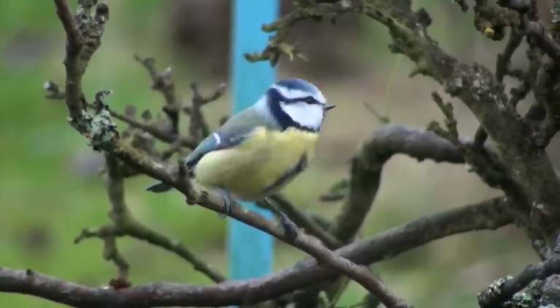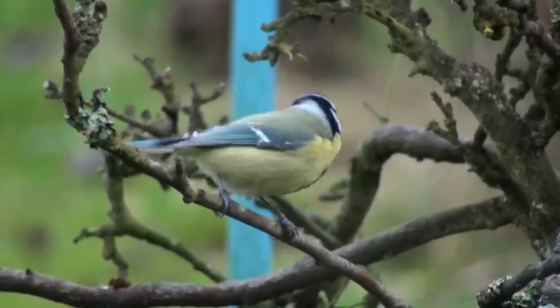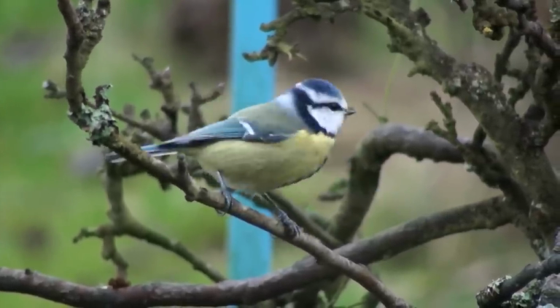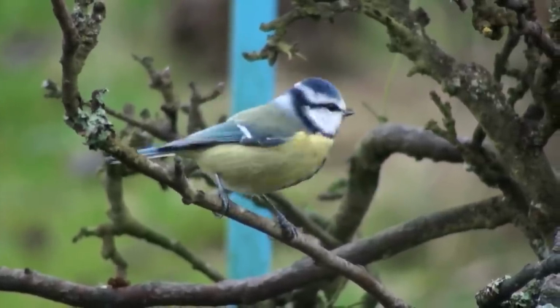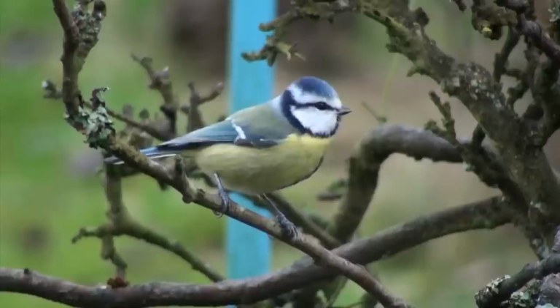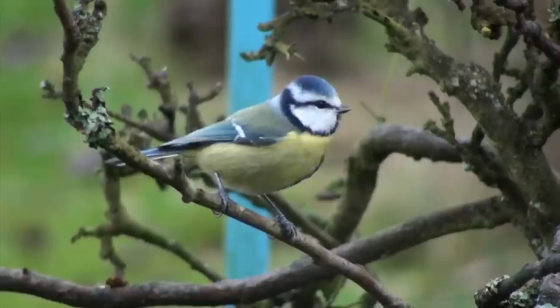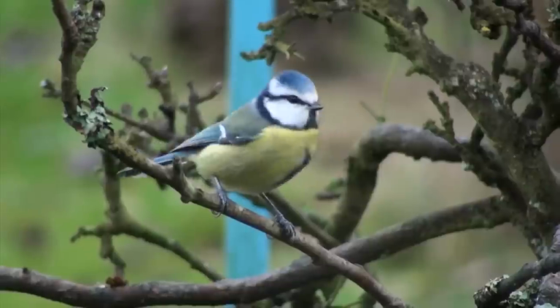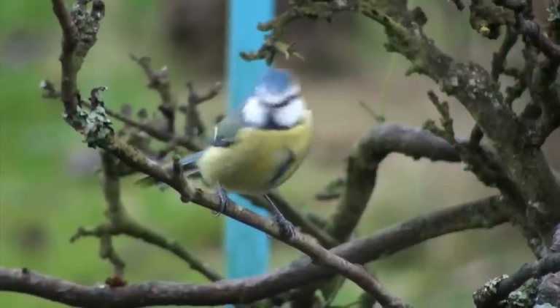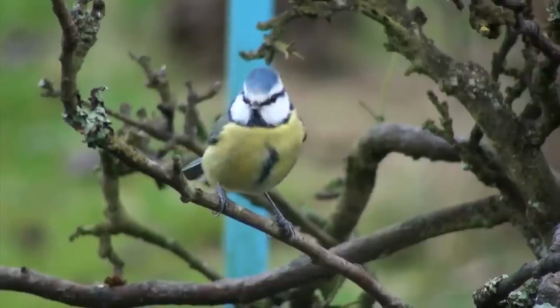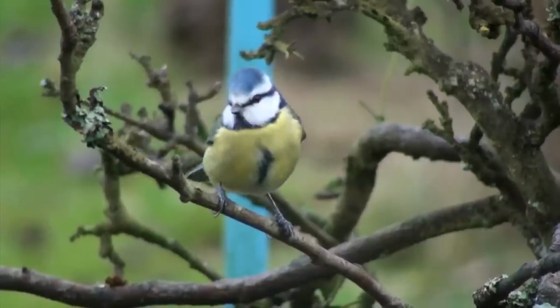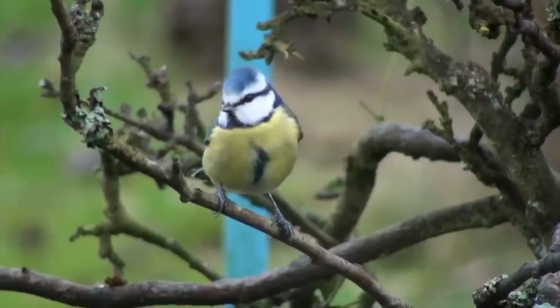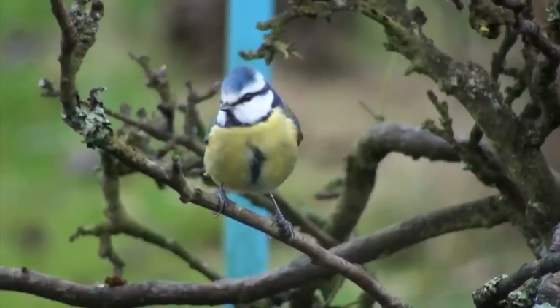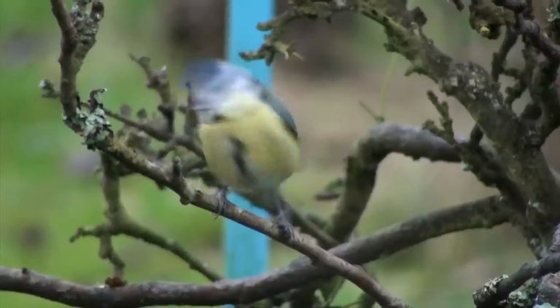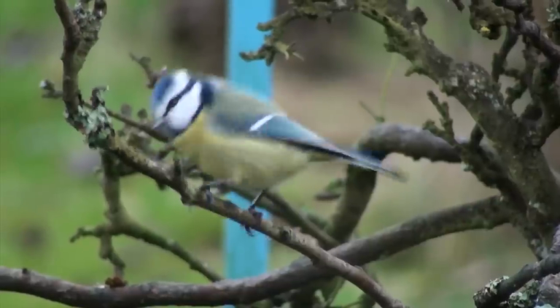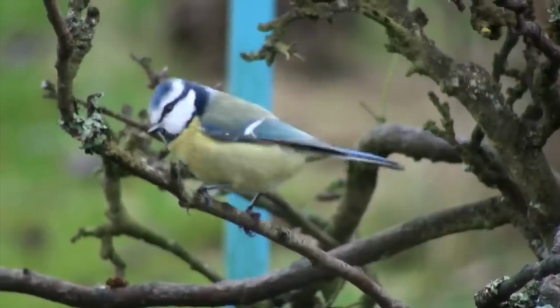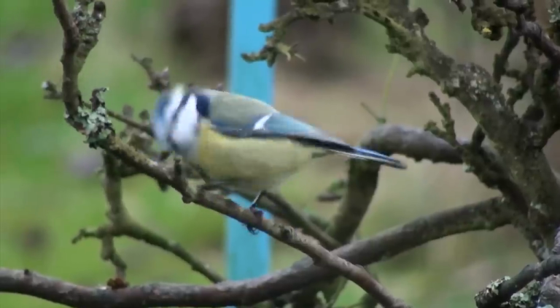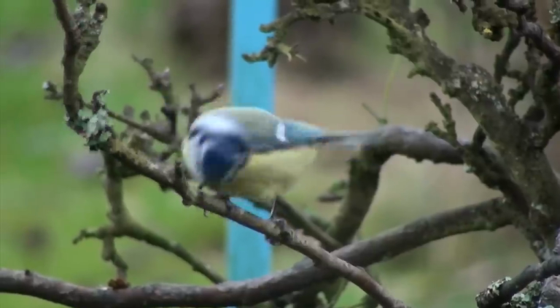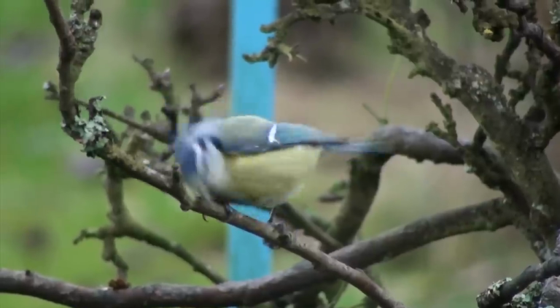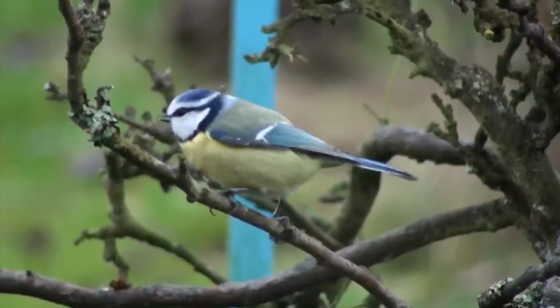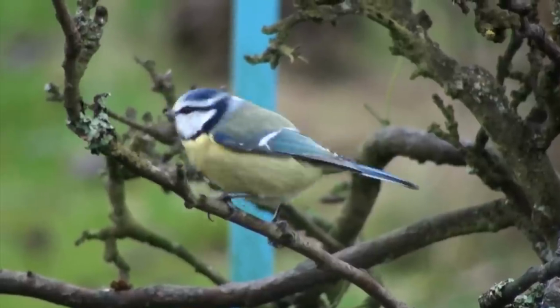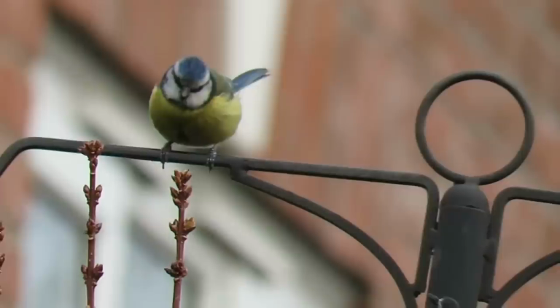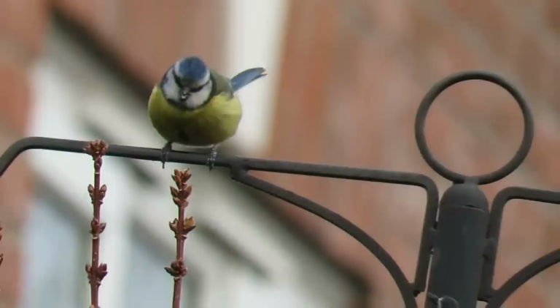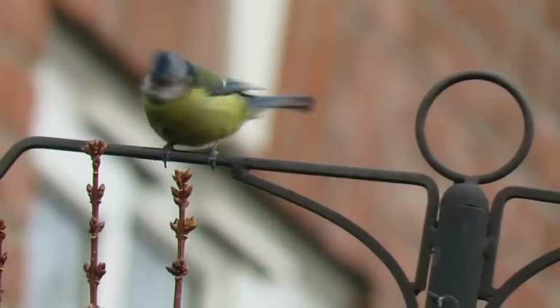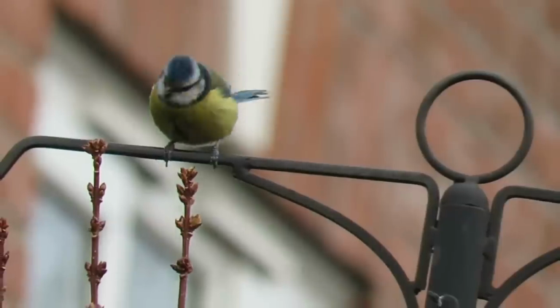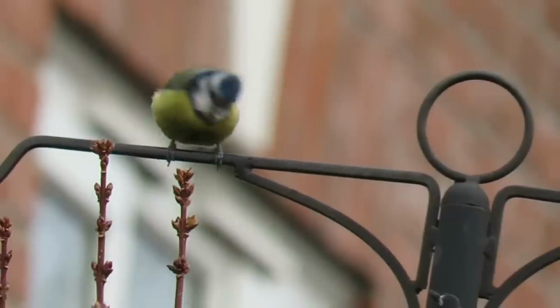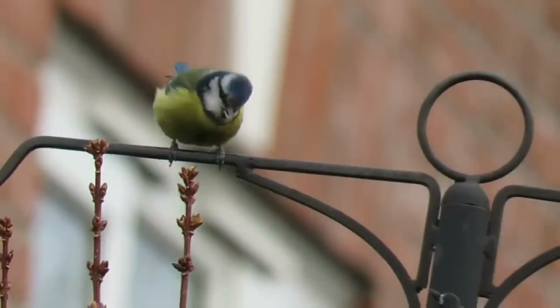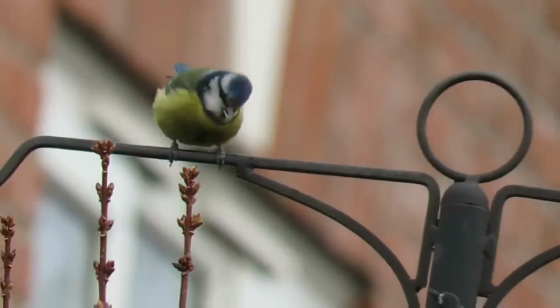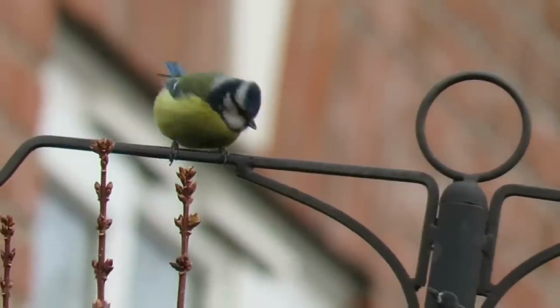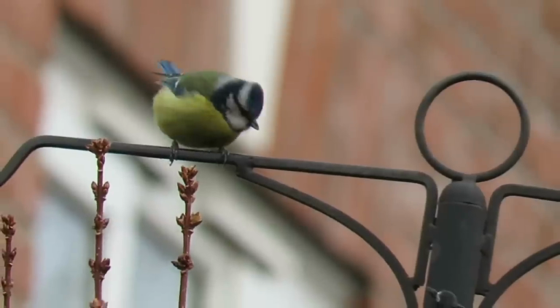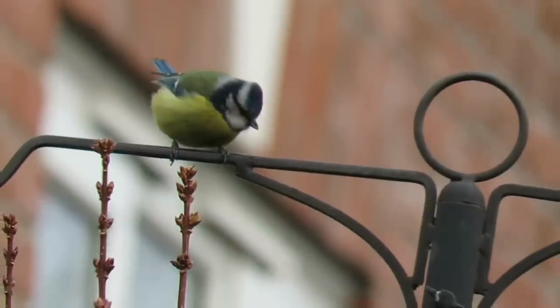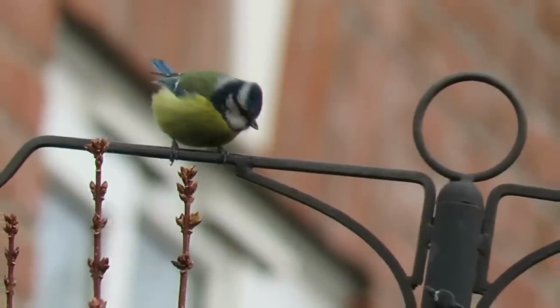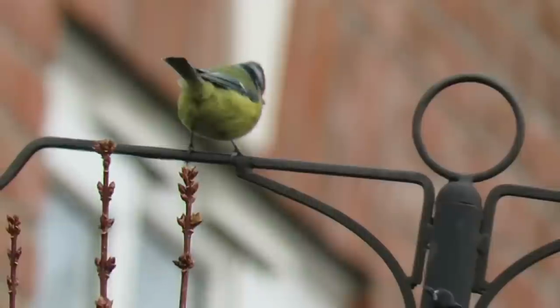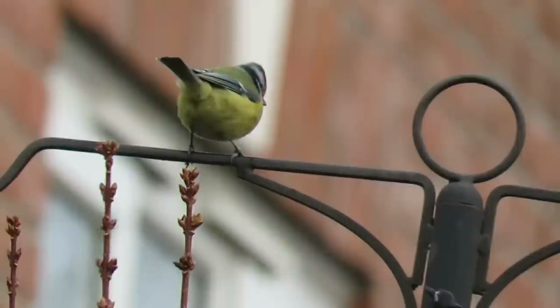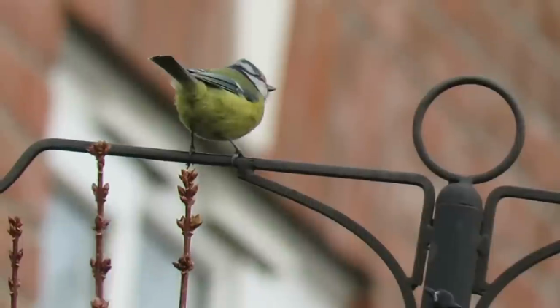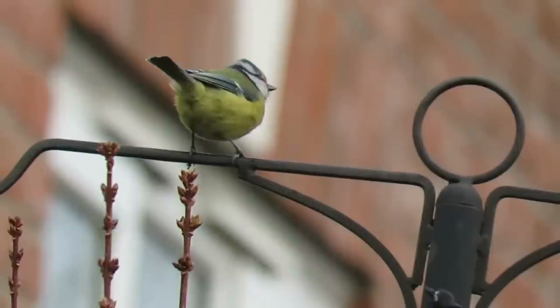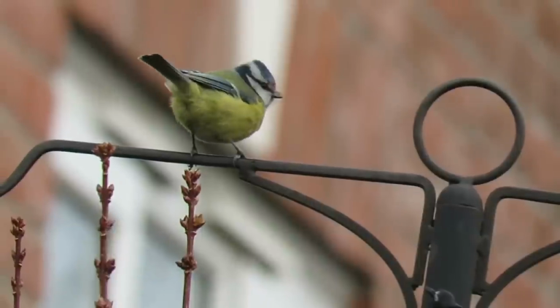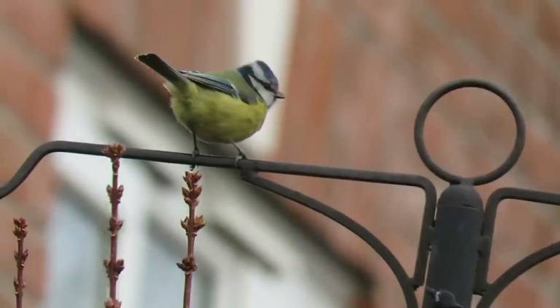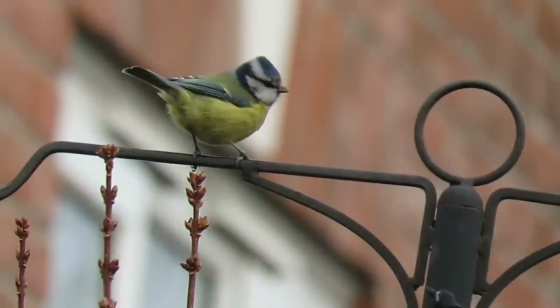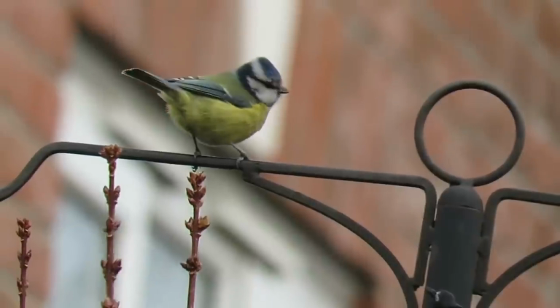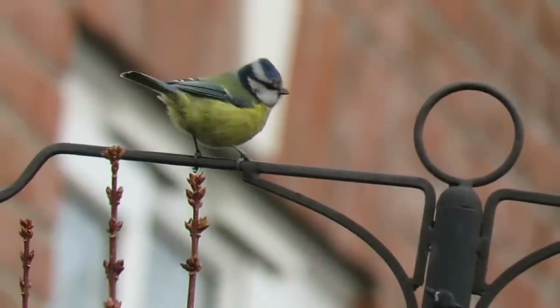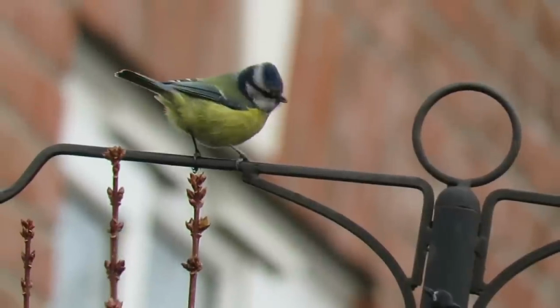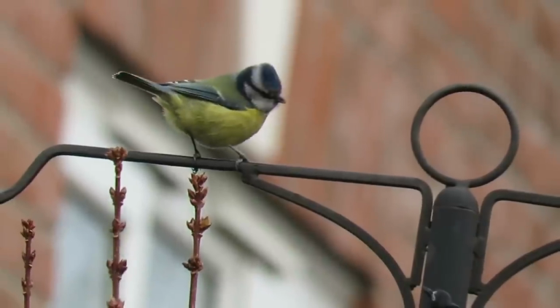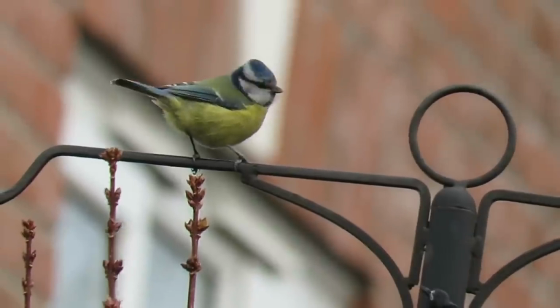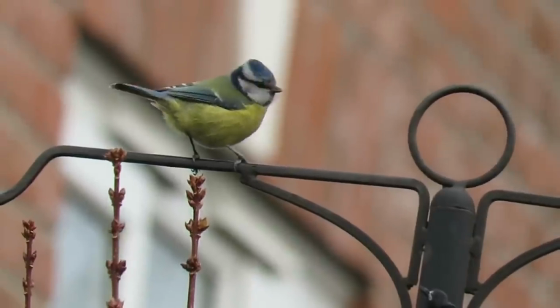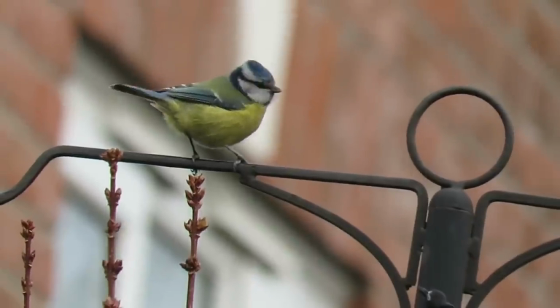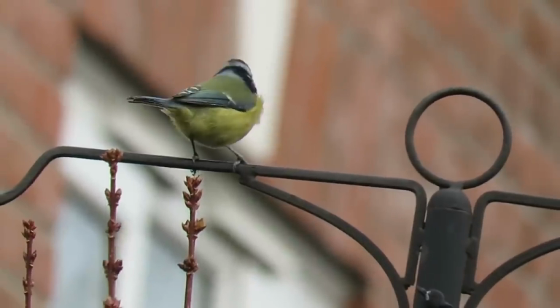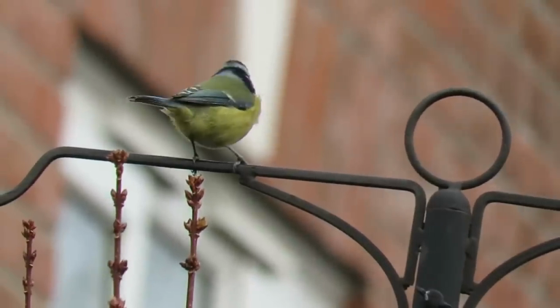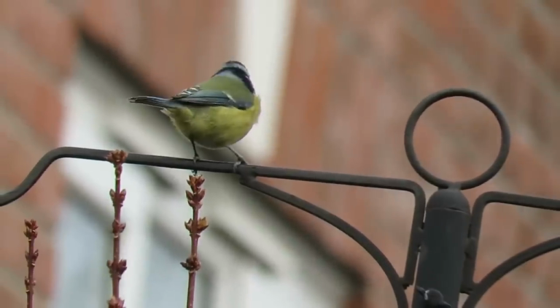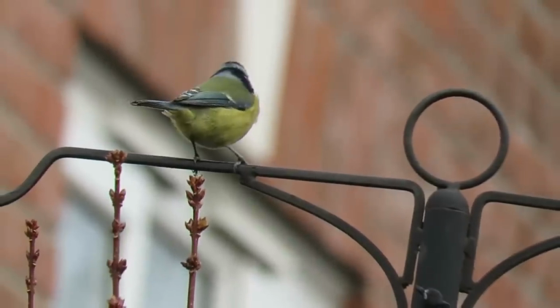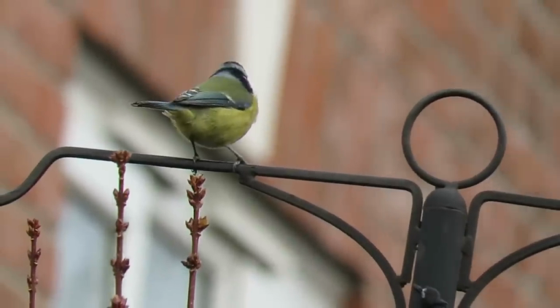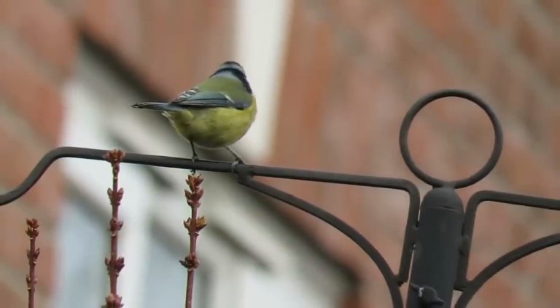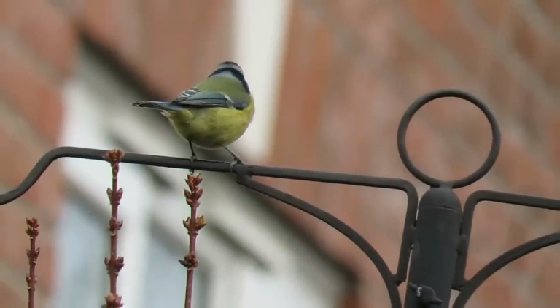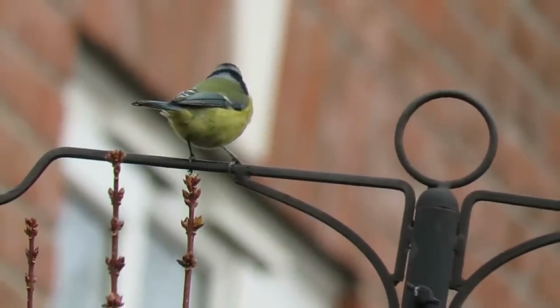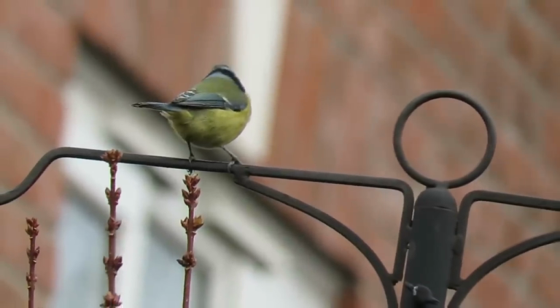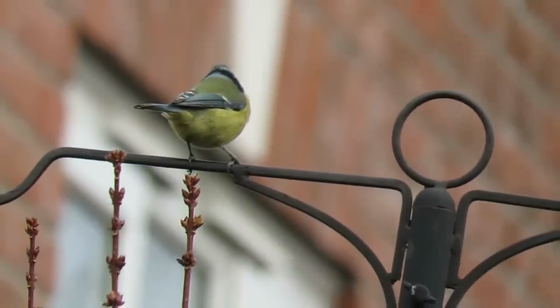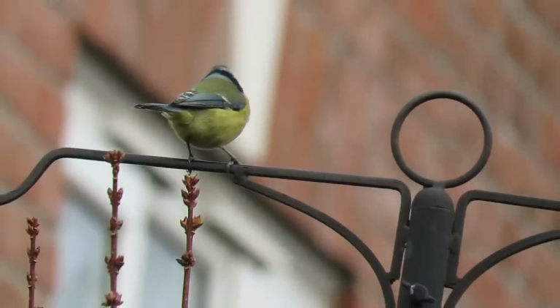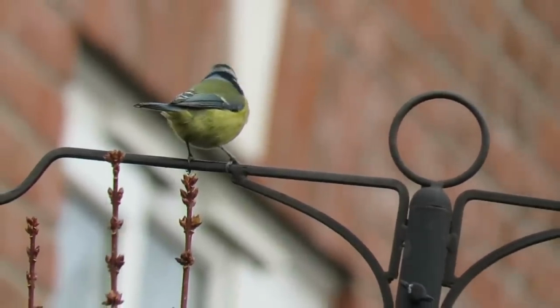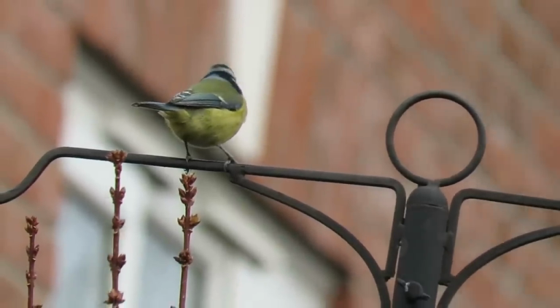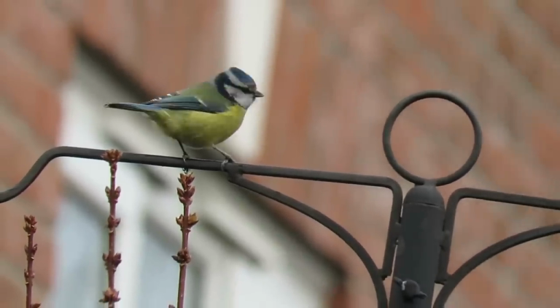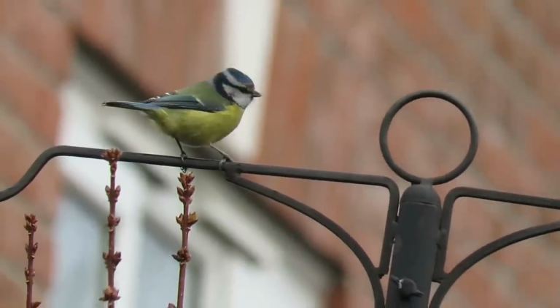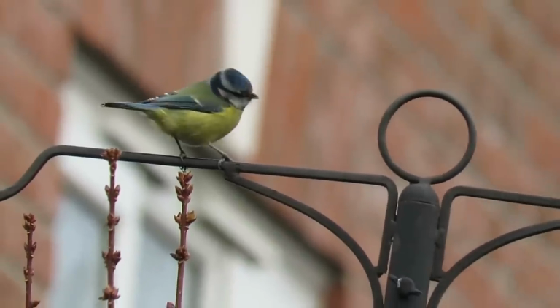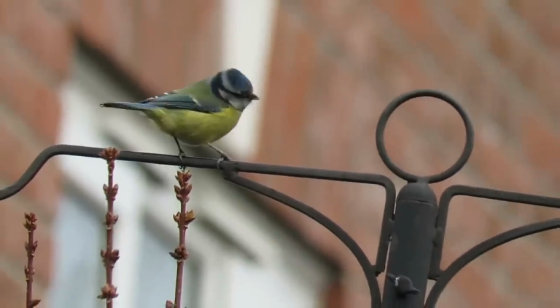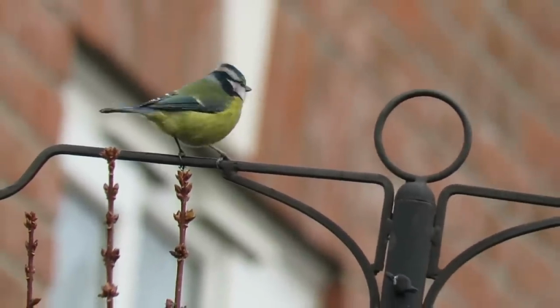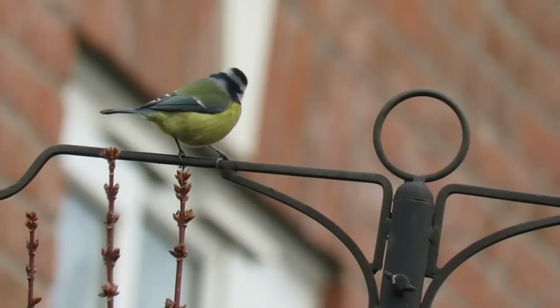Despite their colours, they're not very big, with a wingspan of just 18cm and an average weight of around 11g.